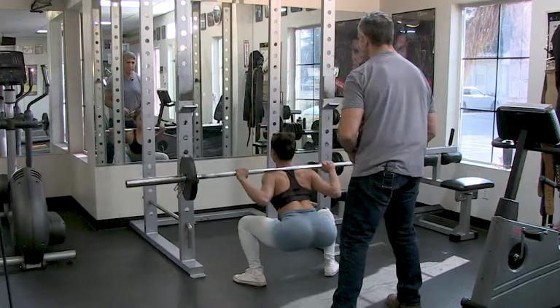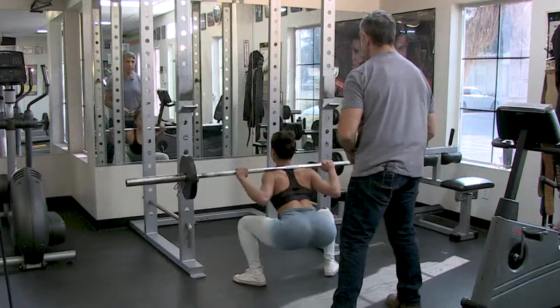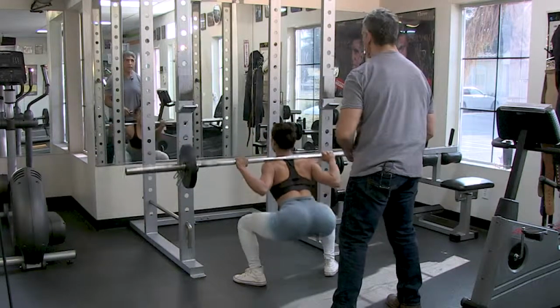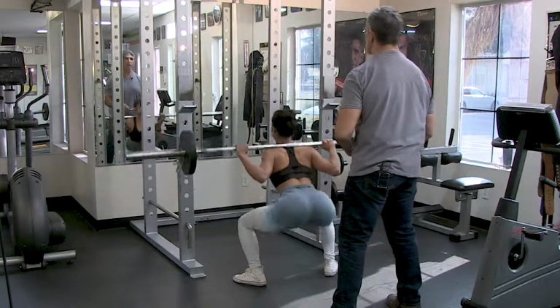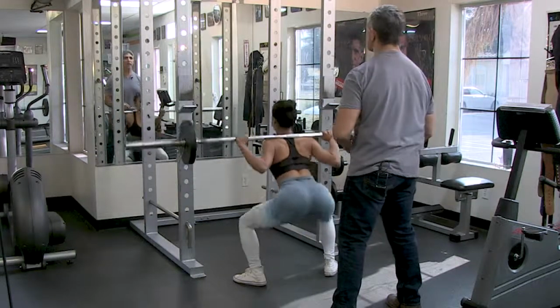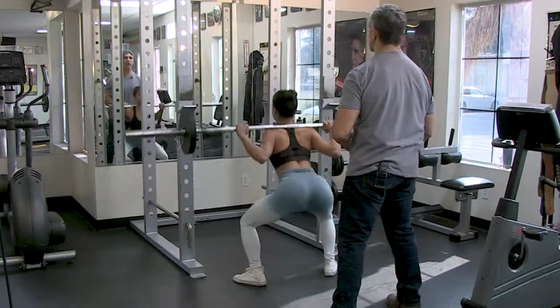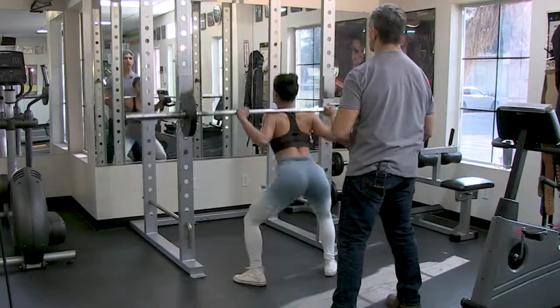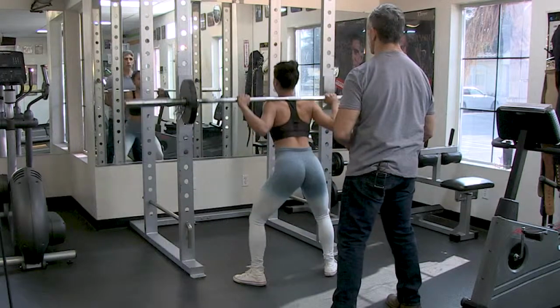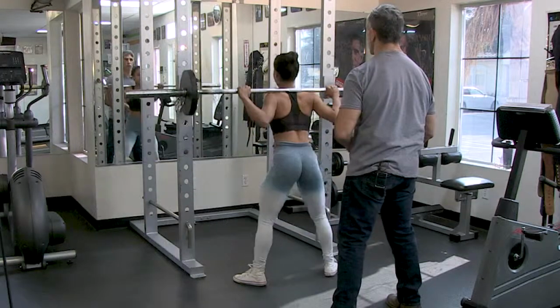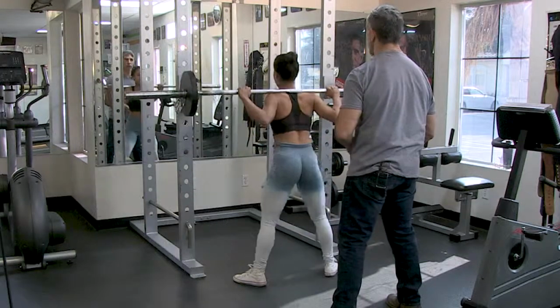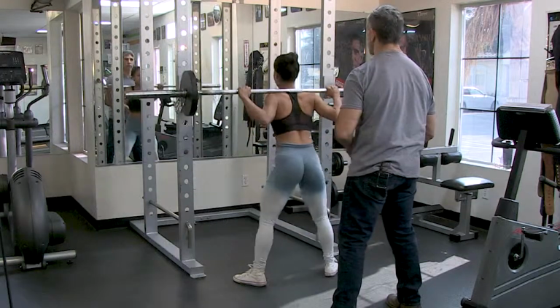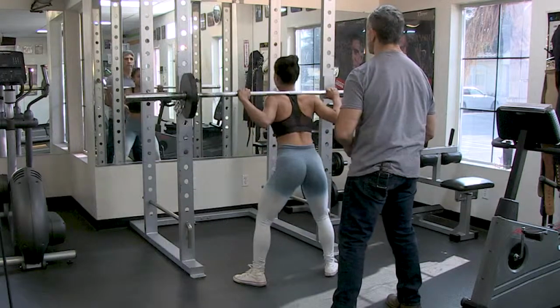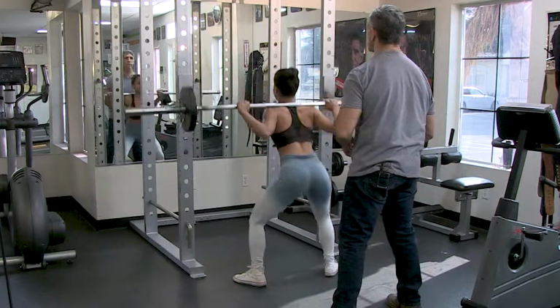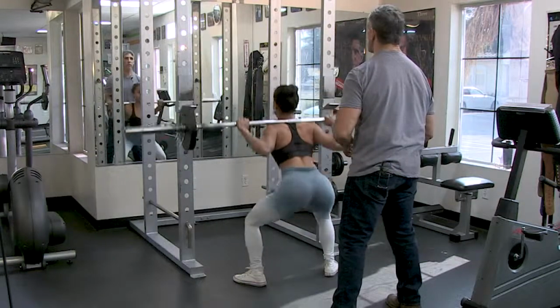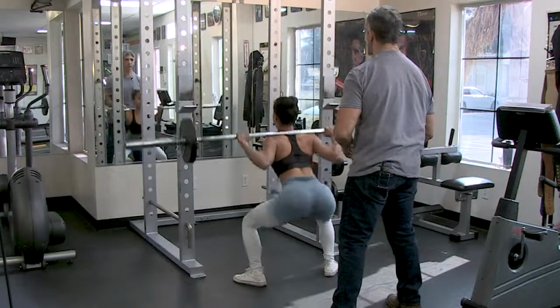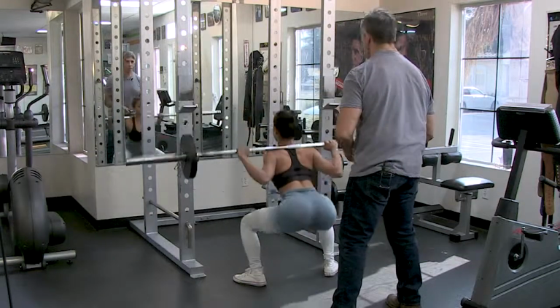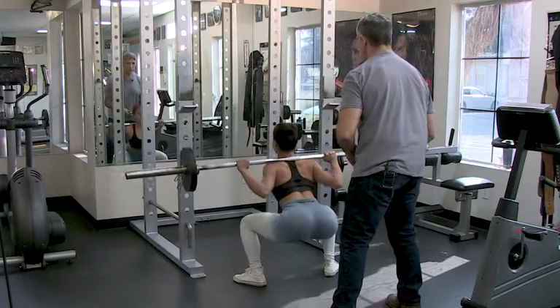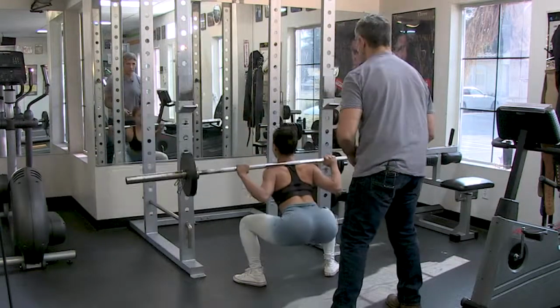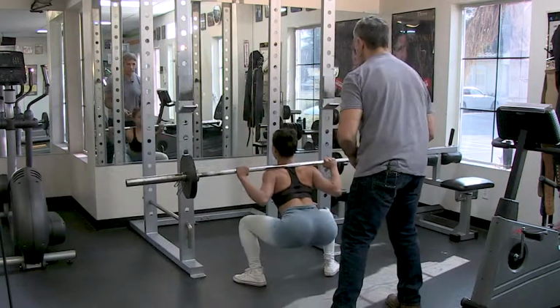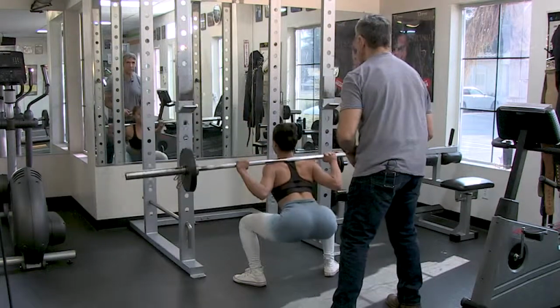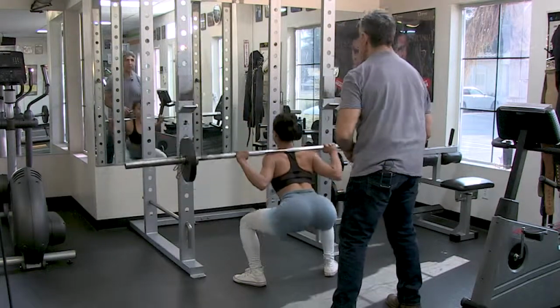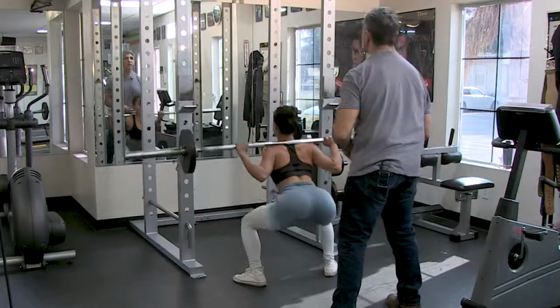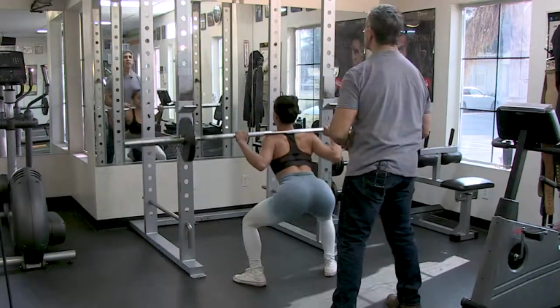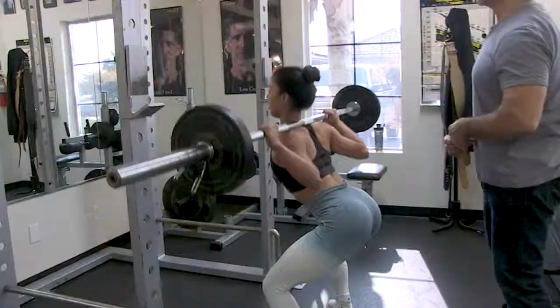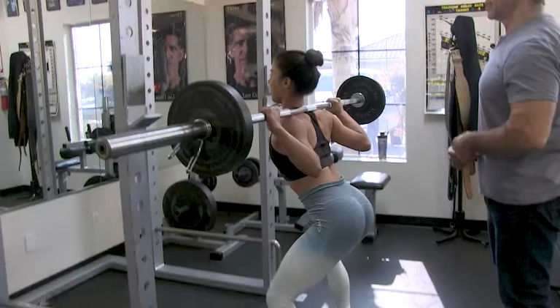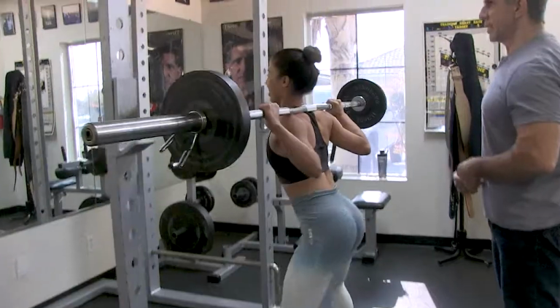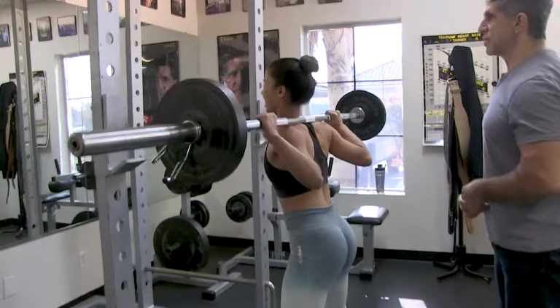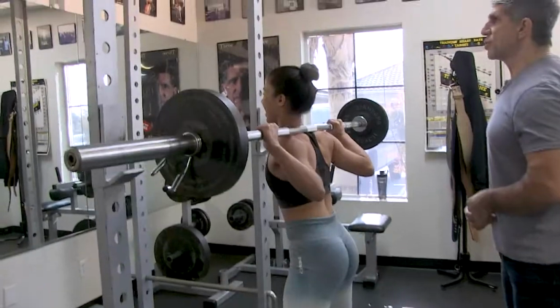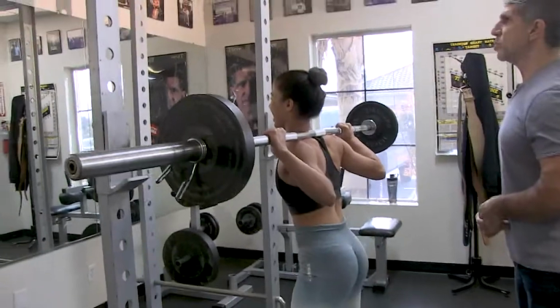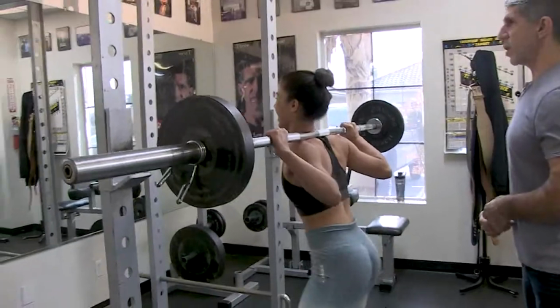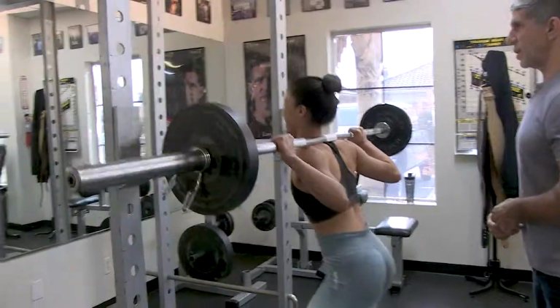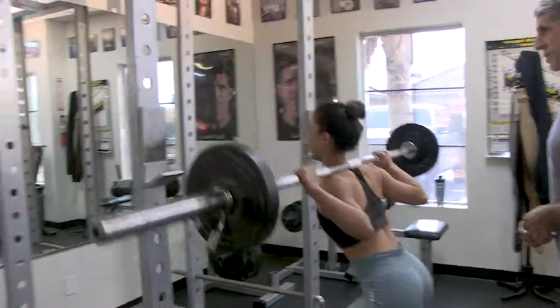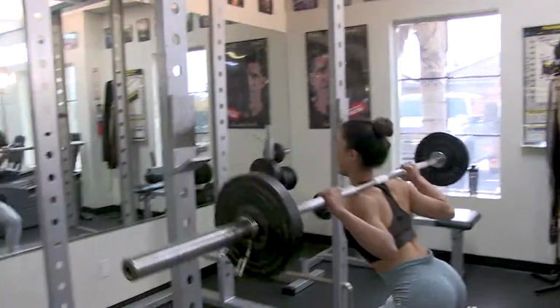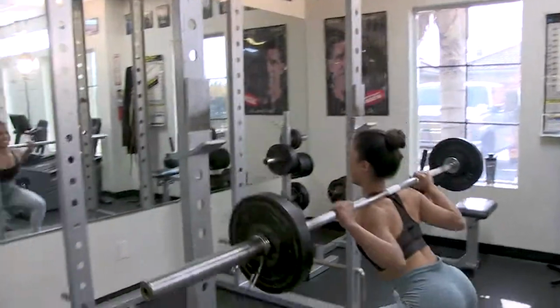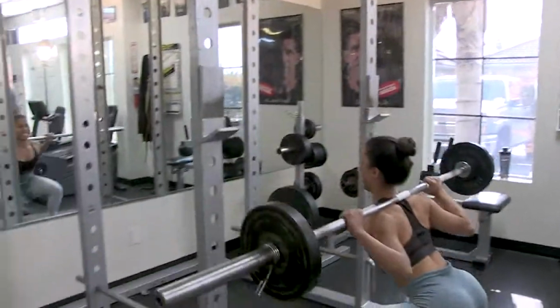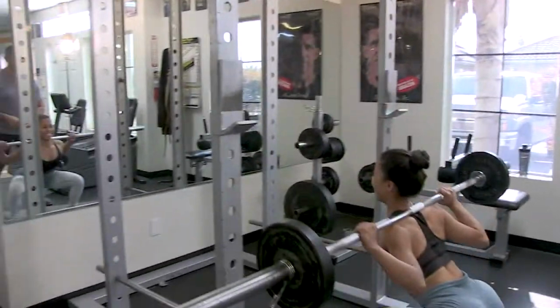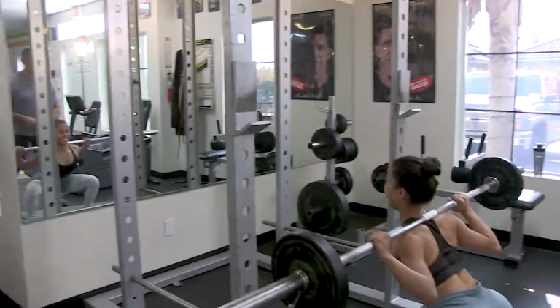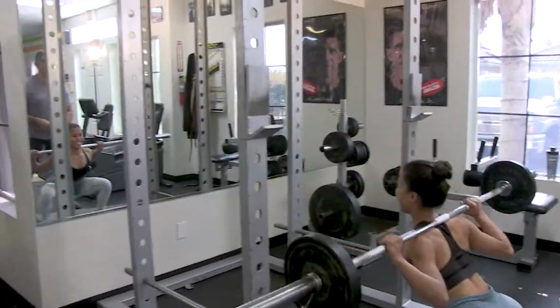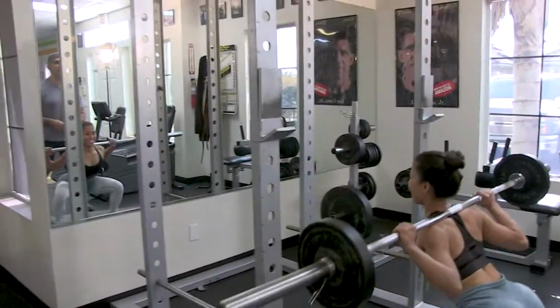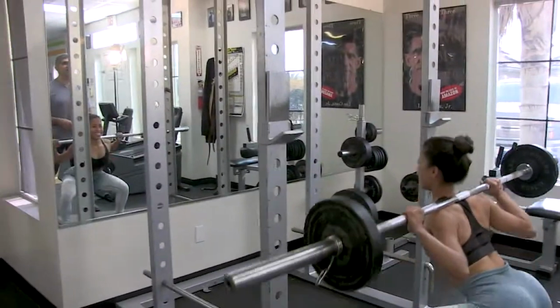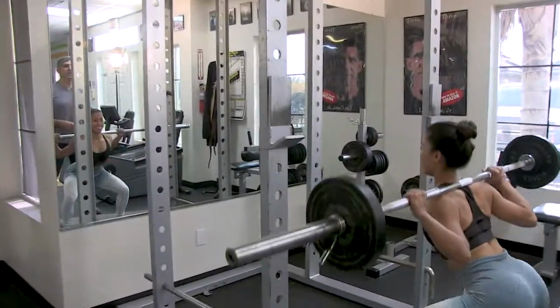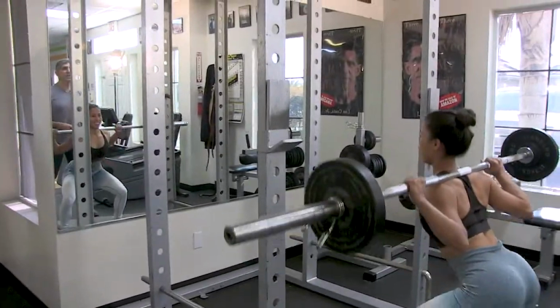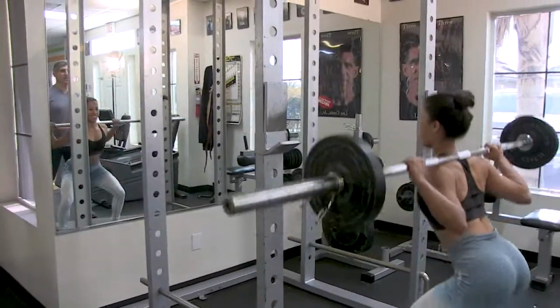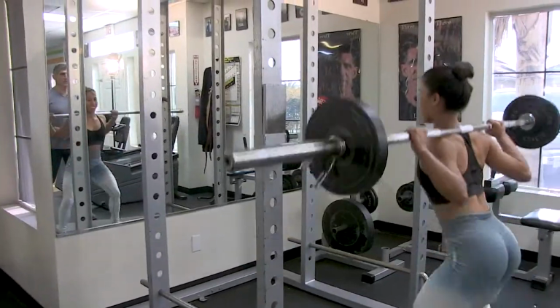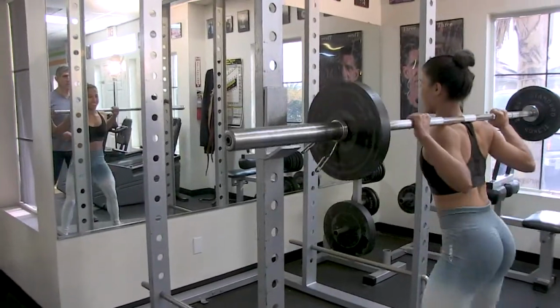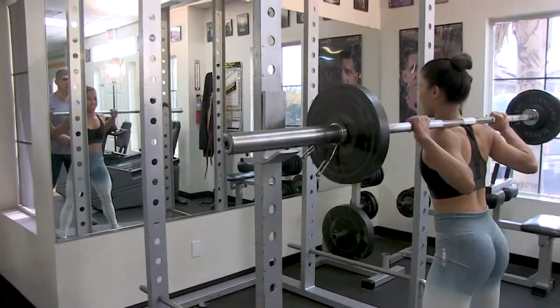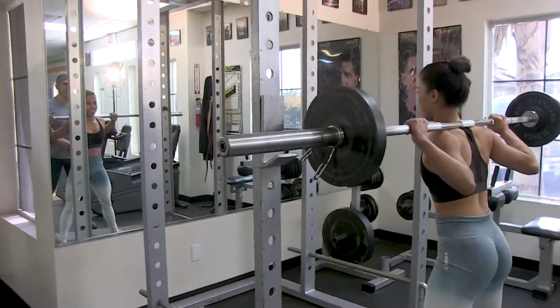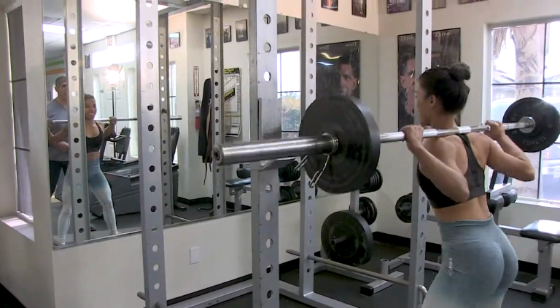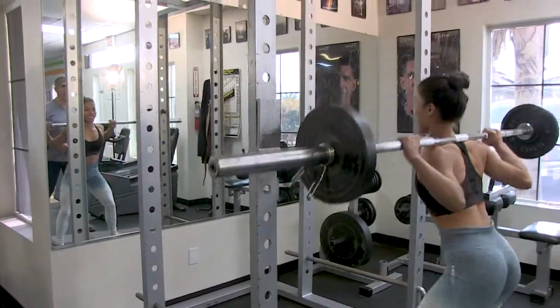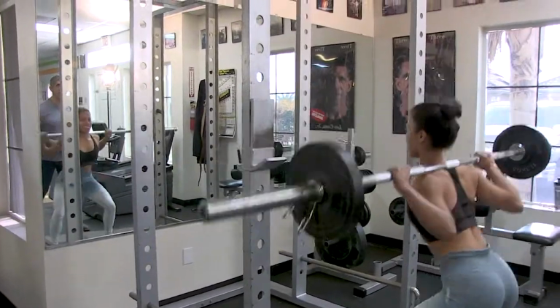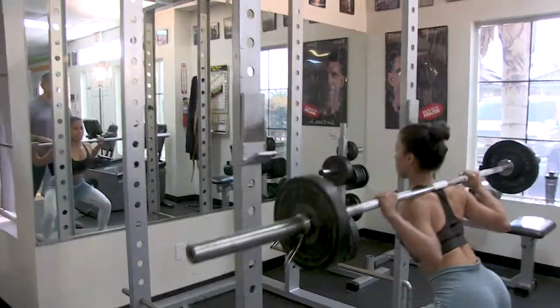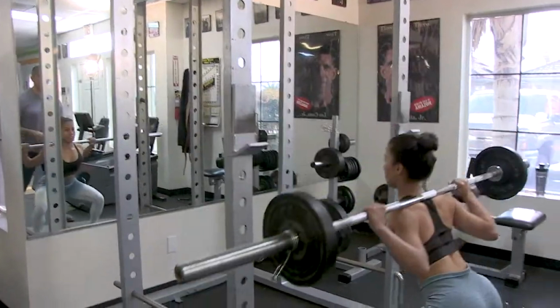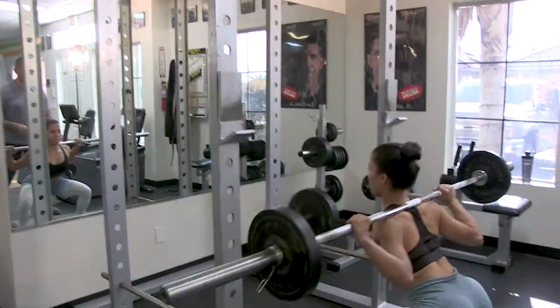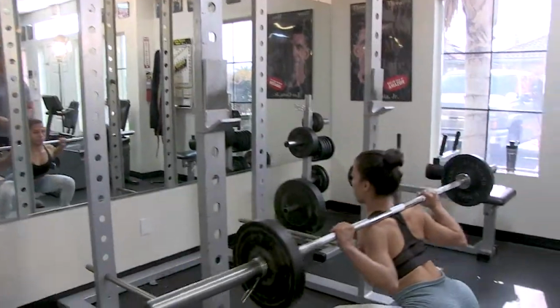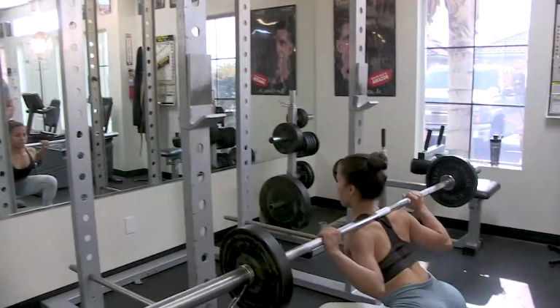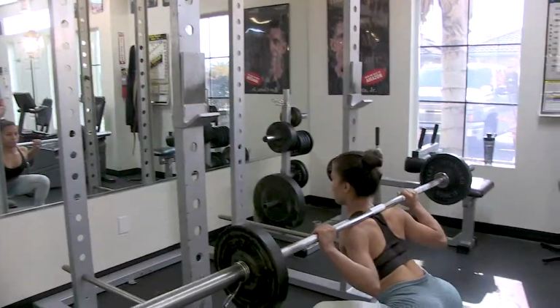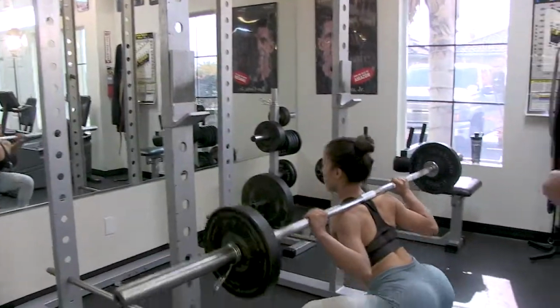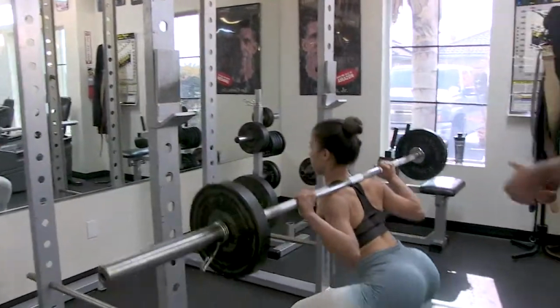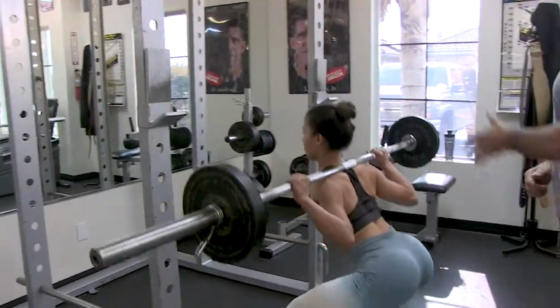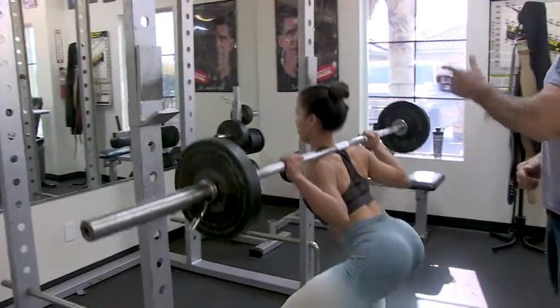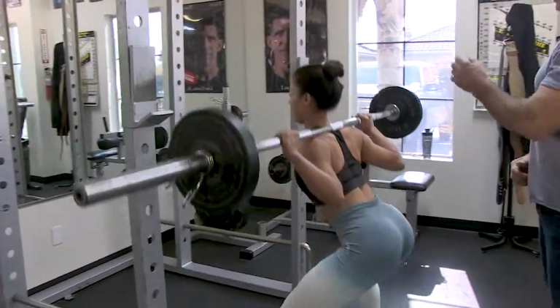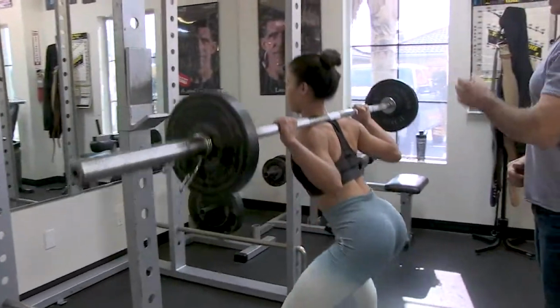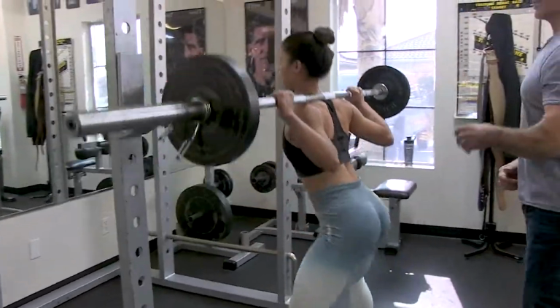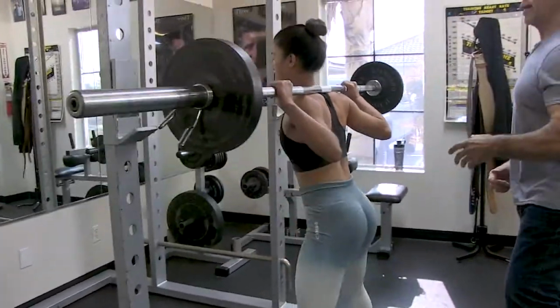About four or five reps in... six... two more... seven... last one... and eight. Good. Rack that.